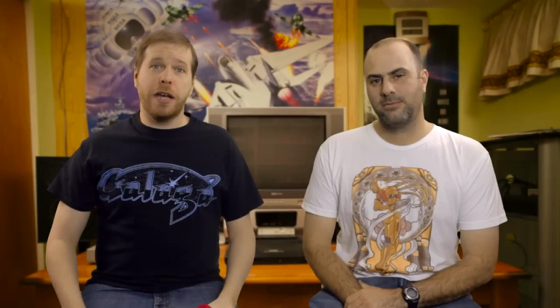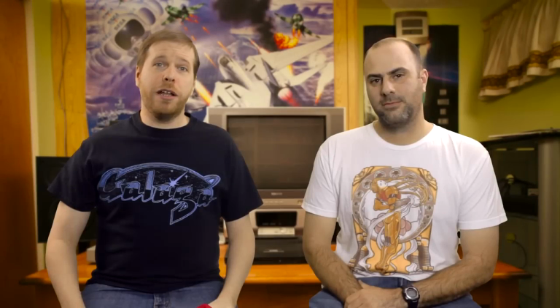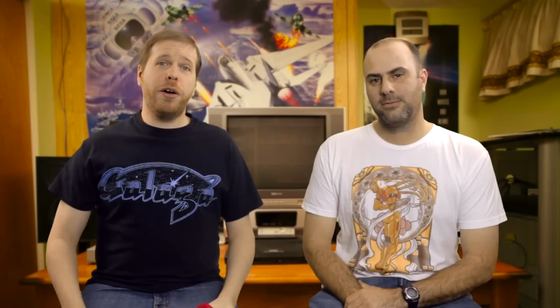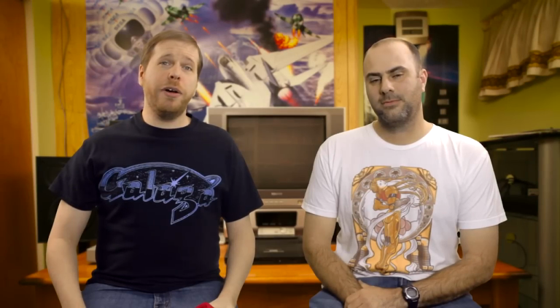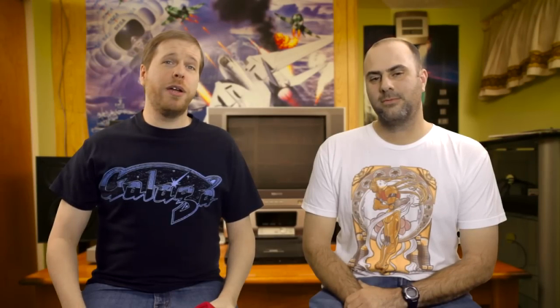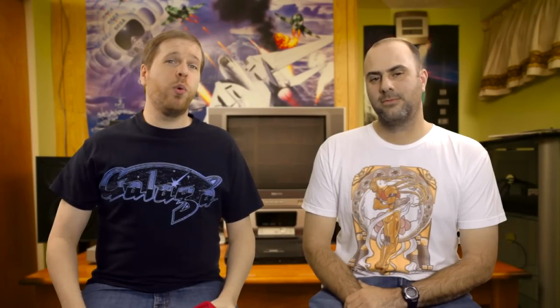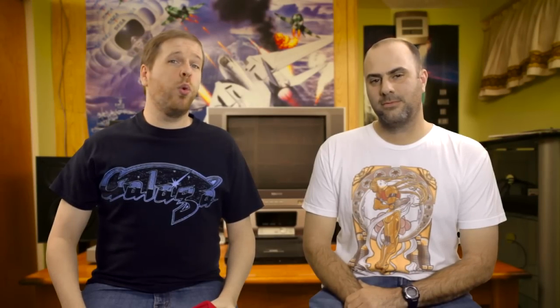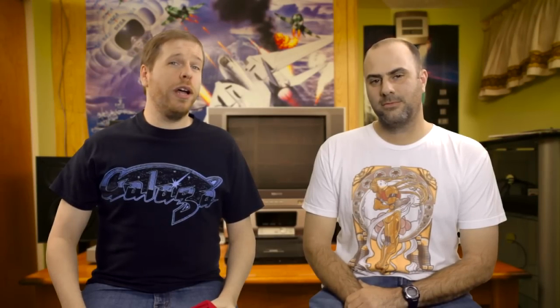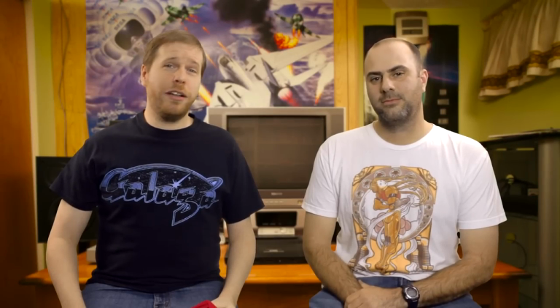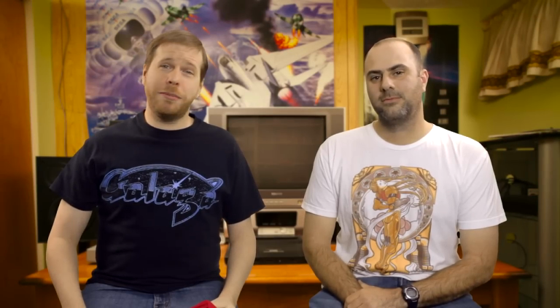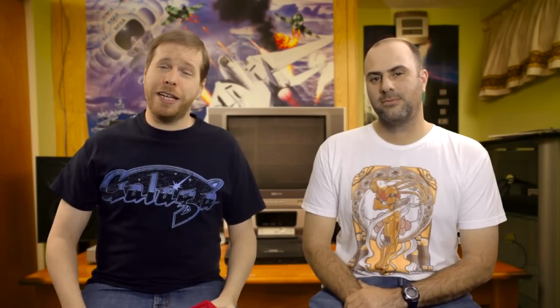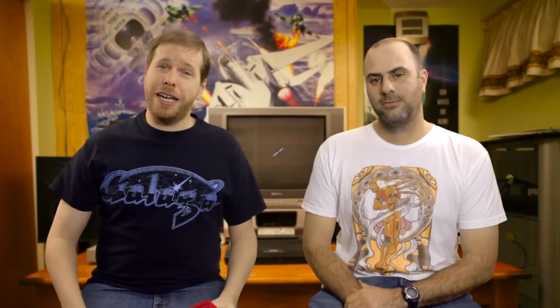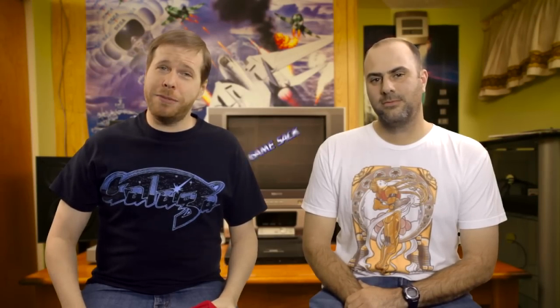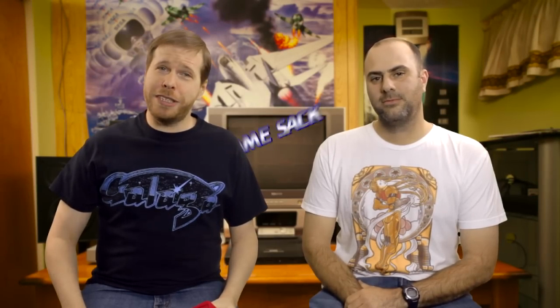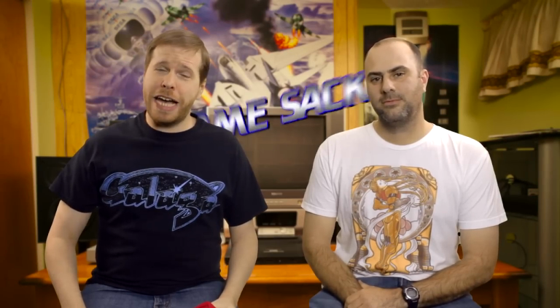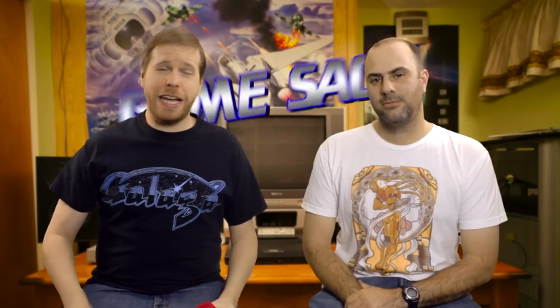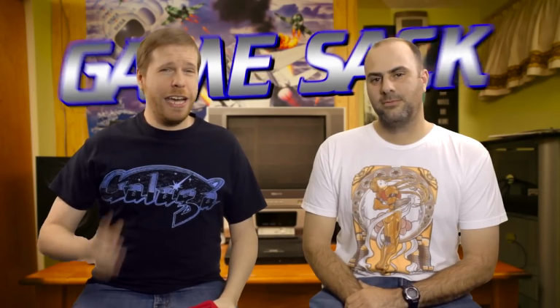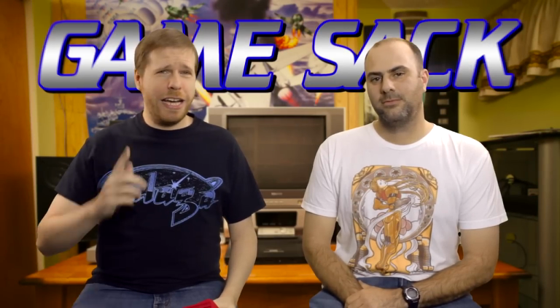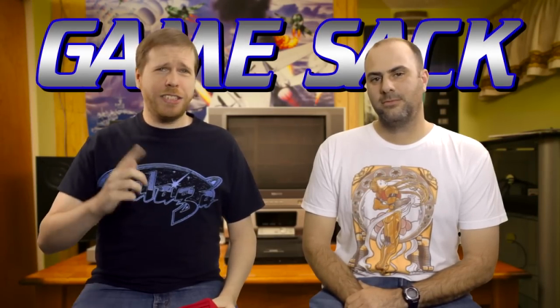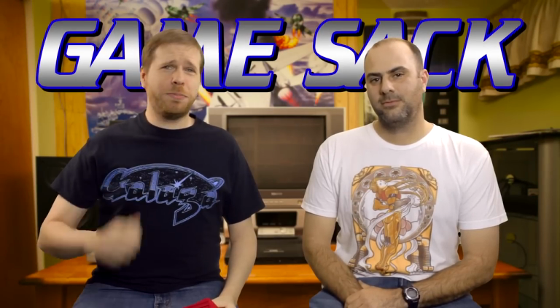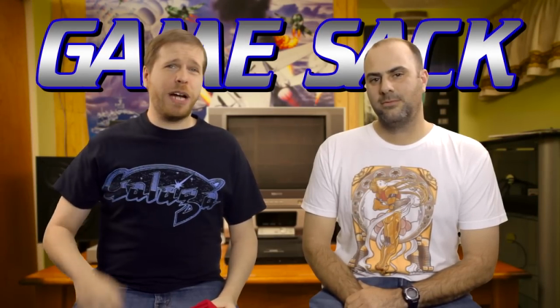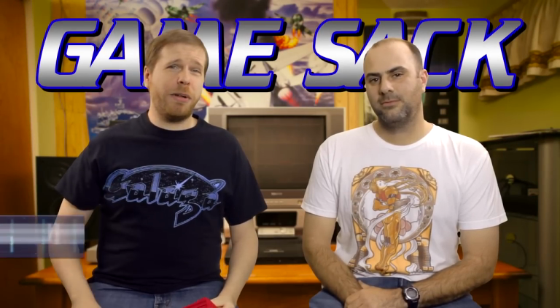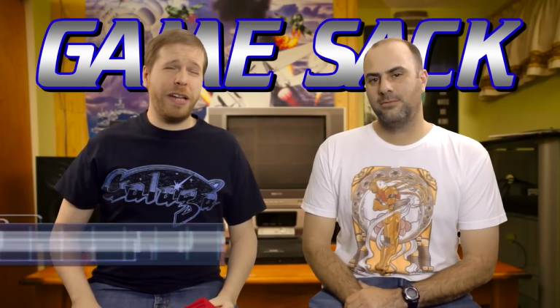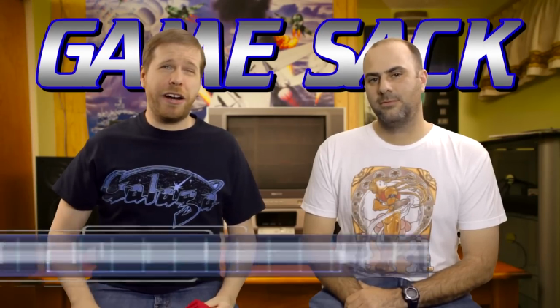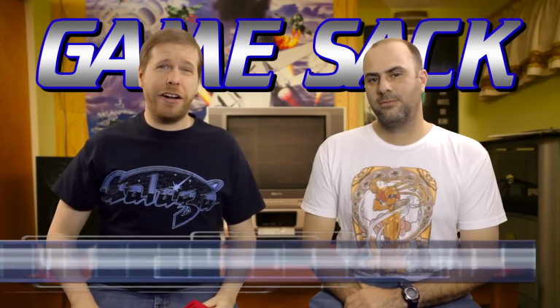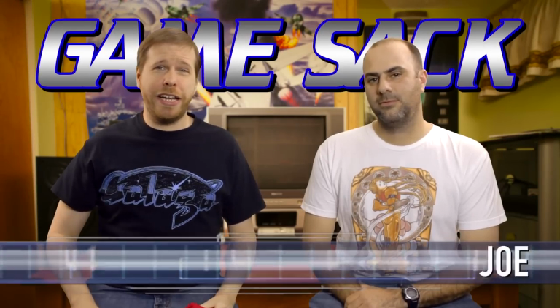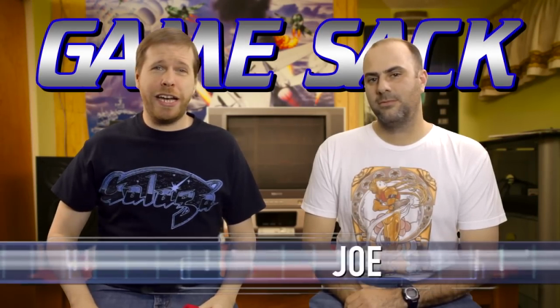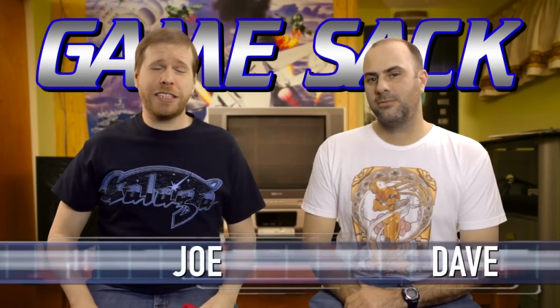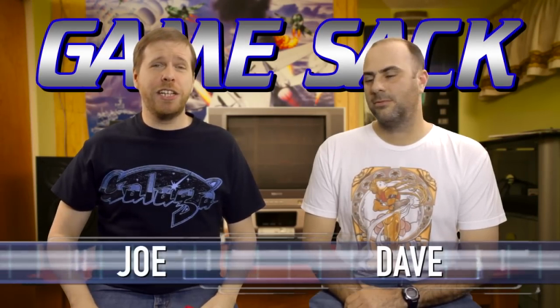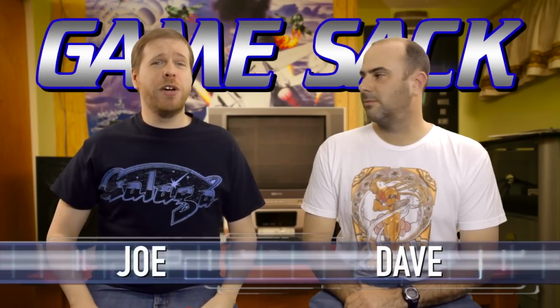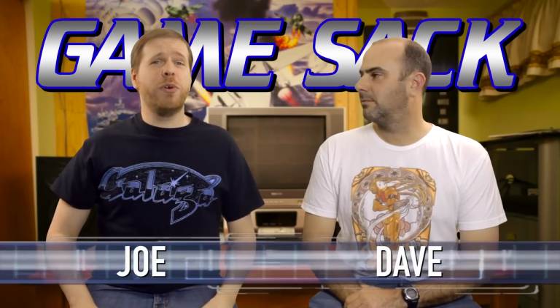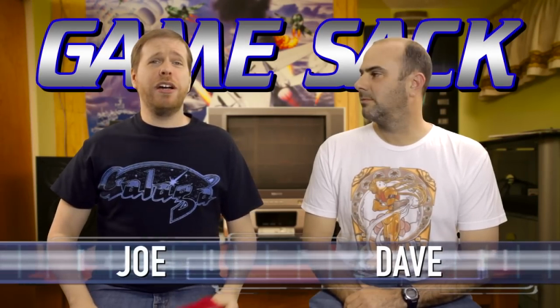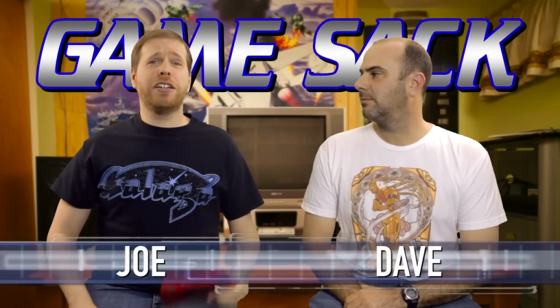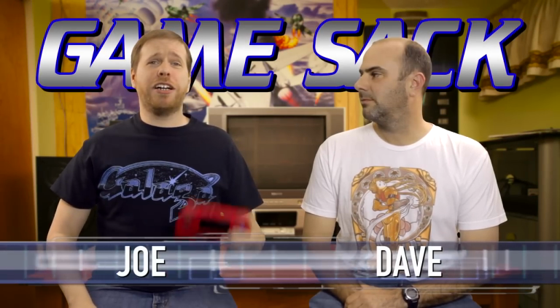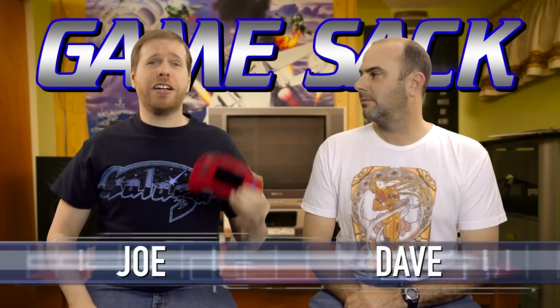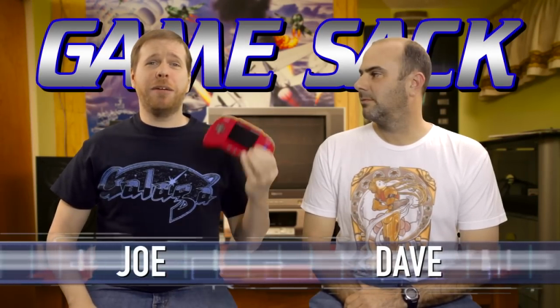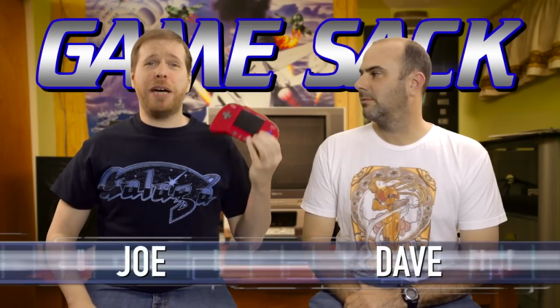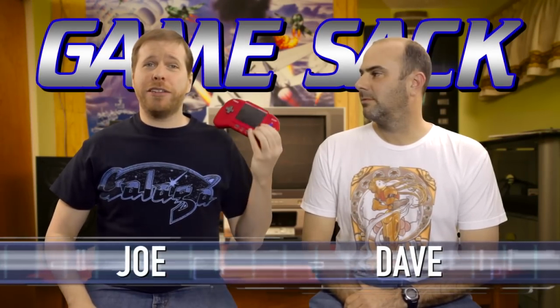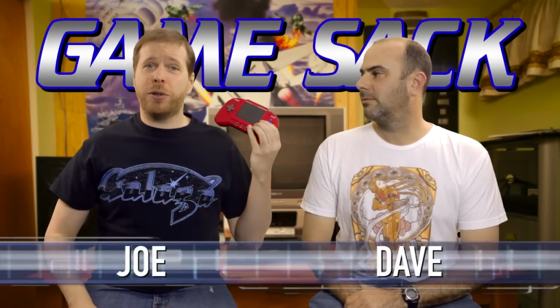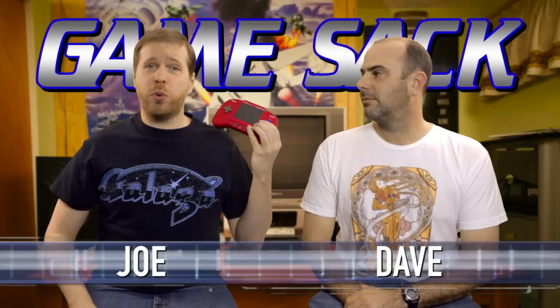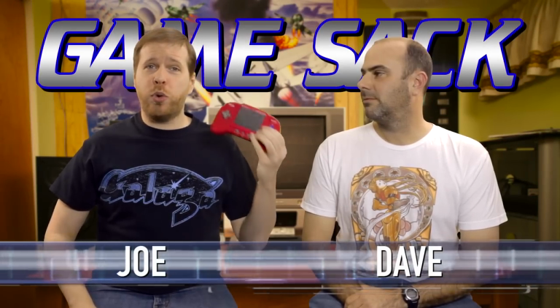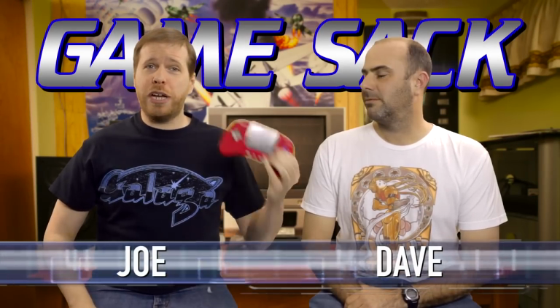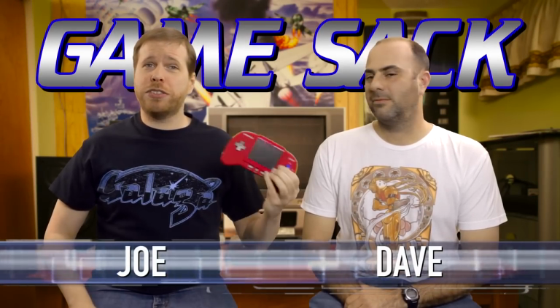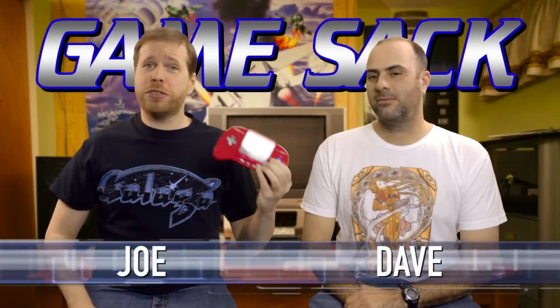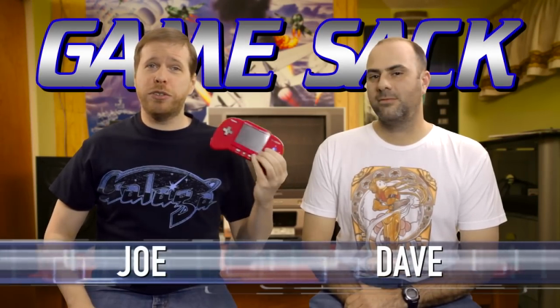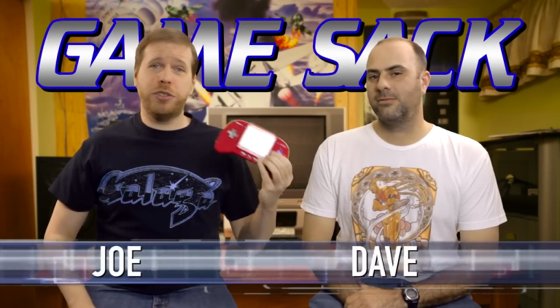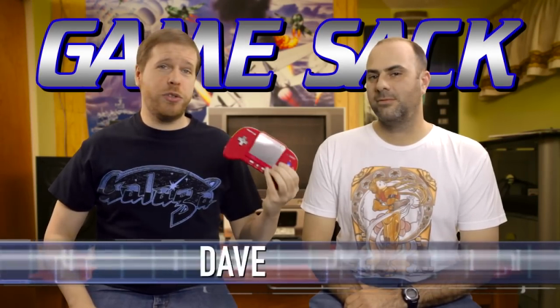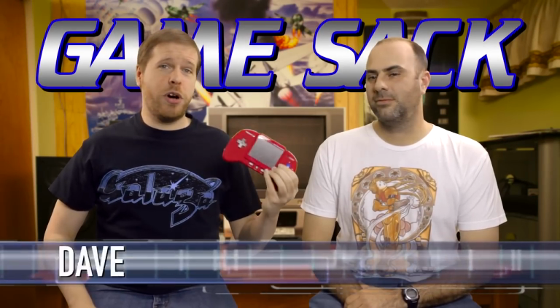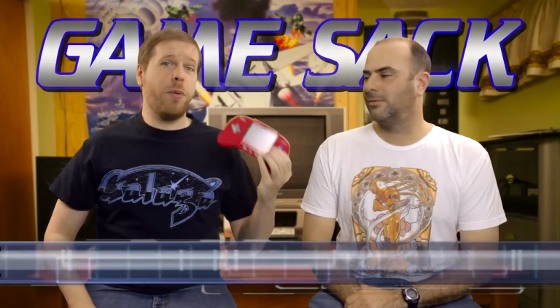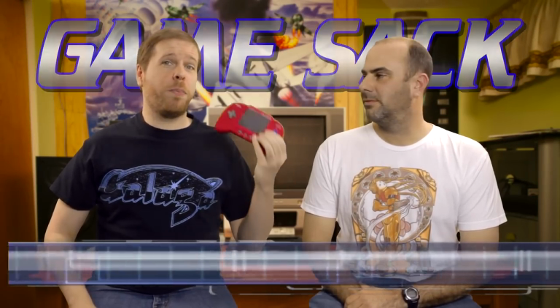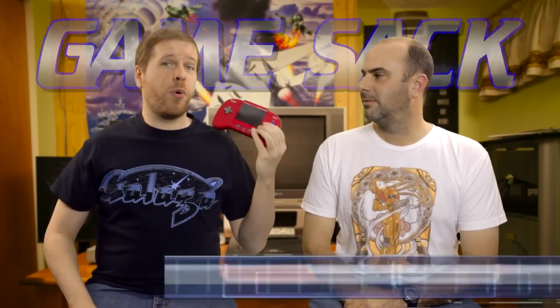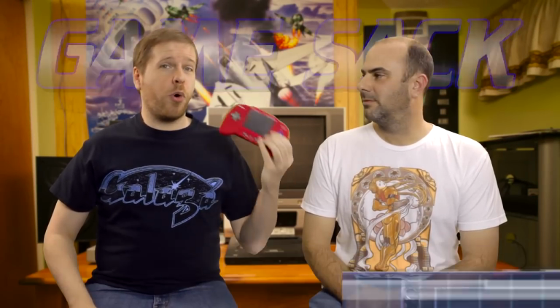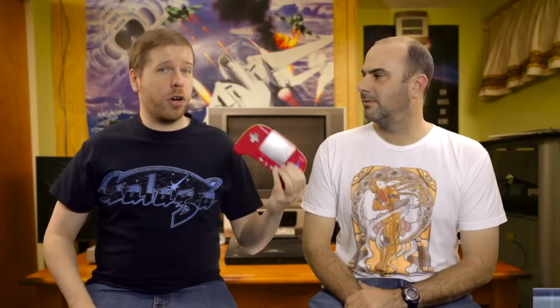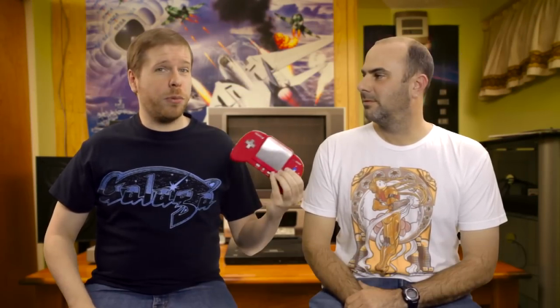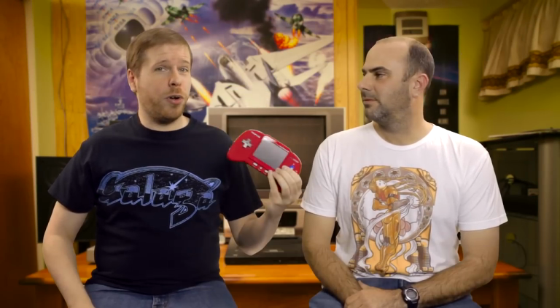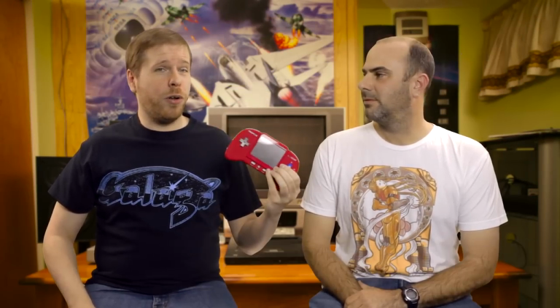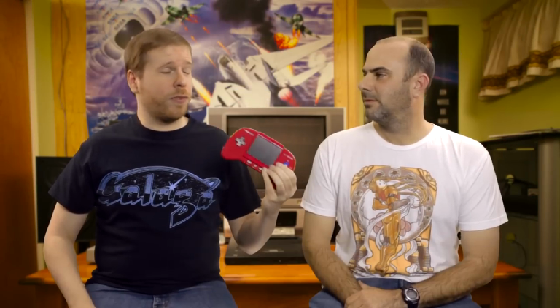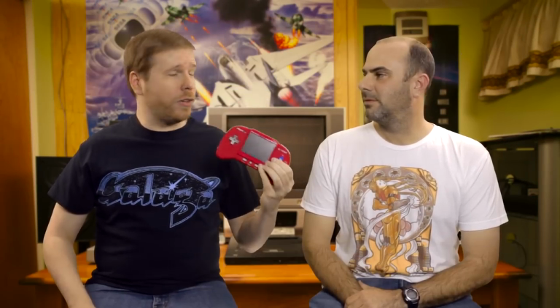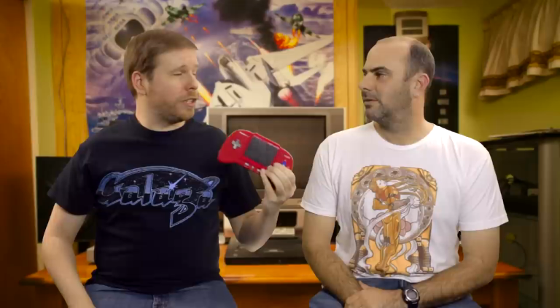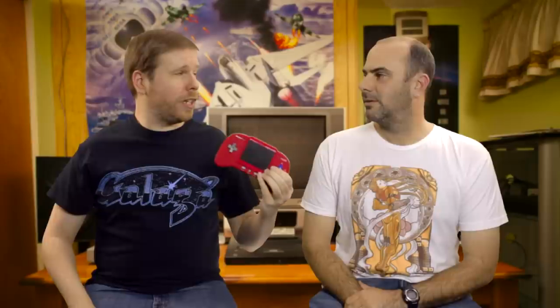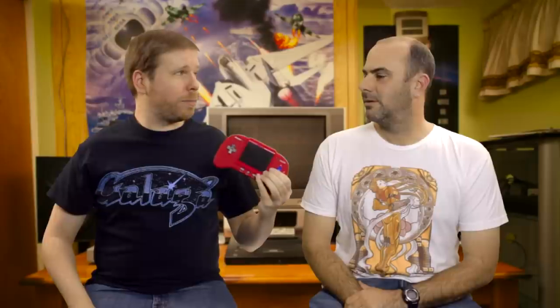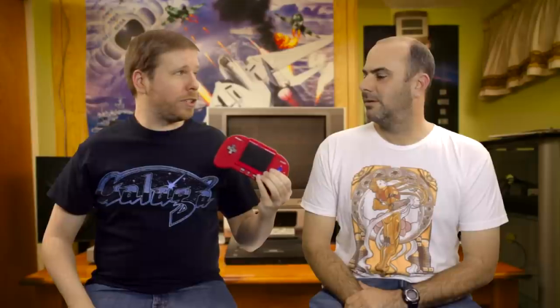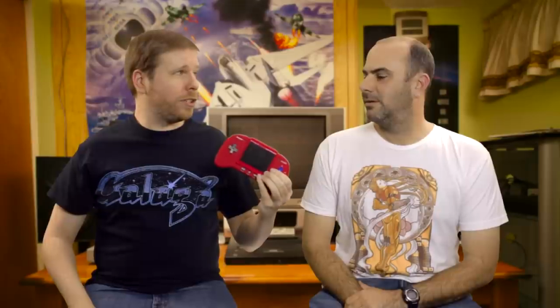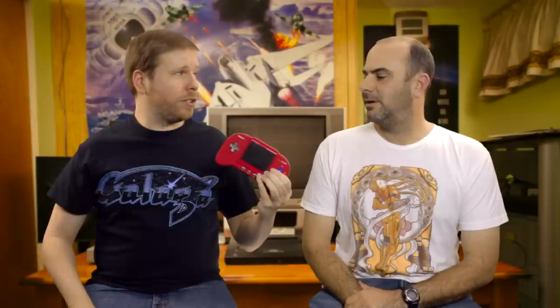Hello and welcome to Game Sack. As you've probably already guessed, we are talking about the Retro Duo Portable for this episode.